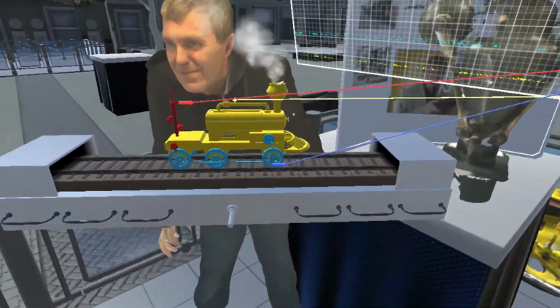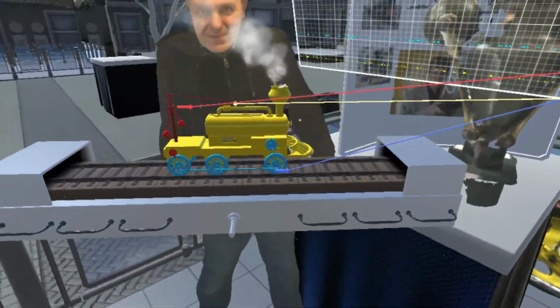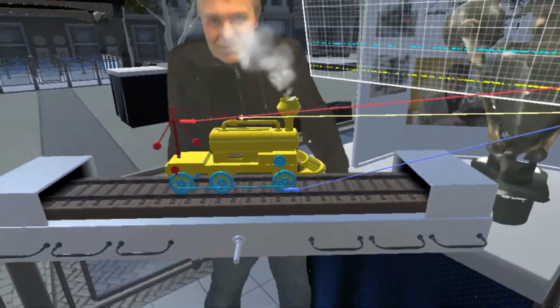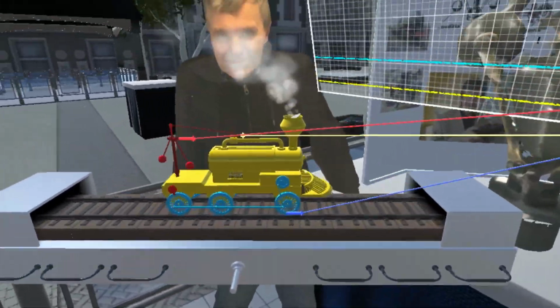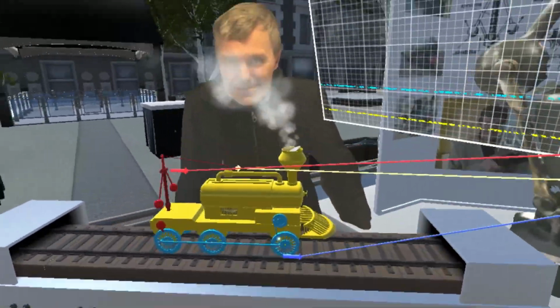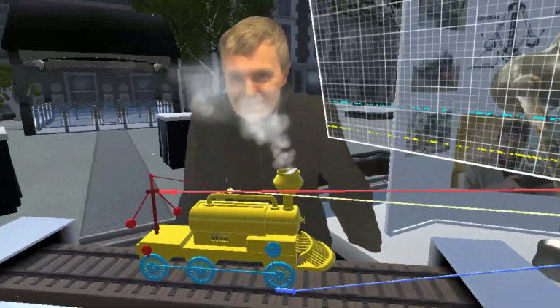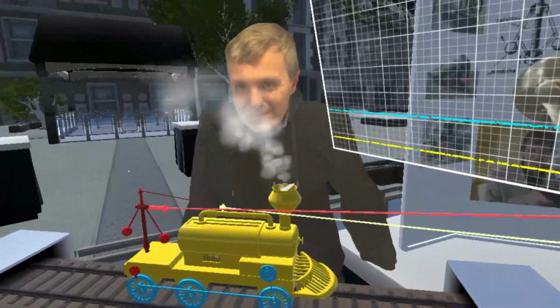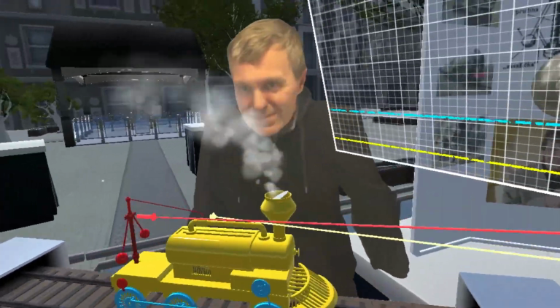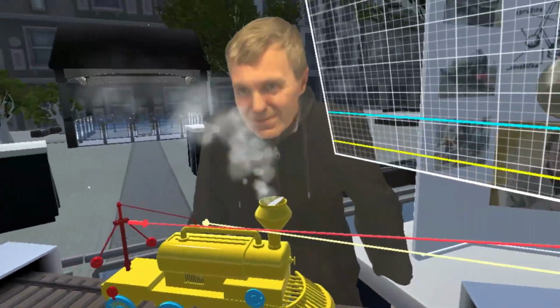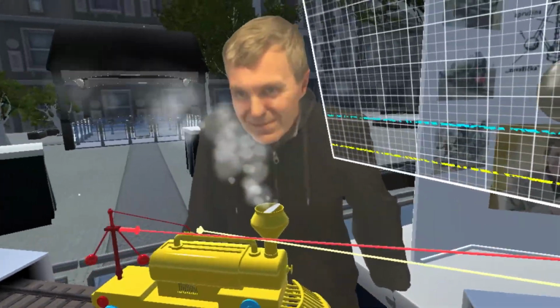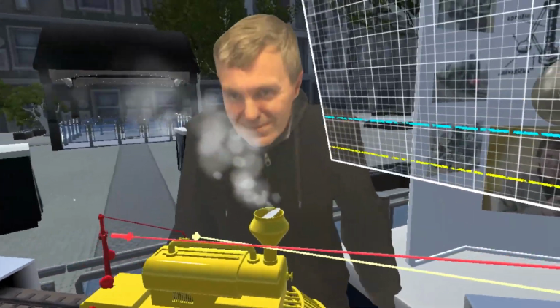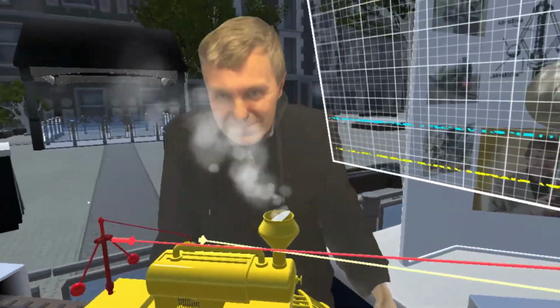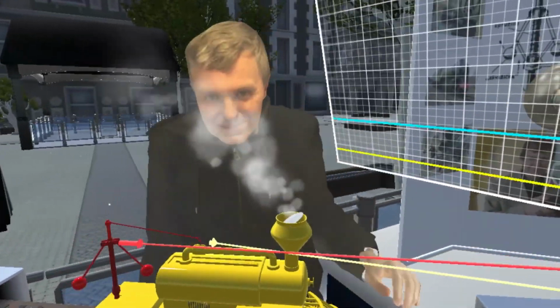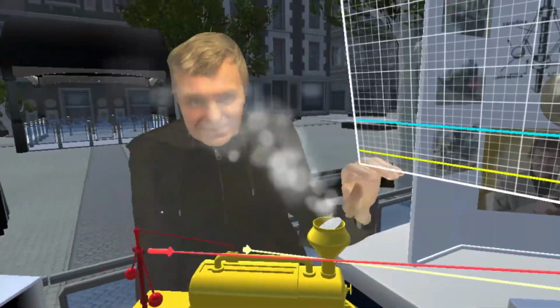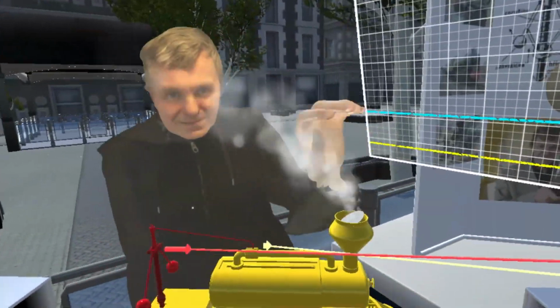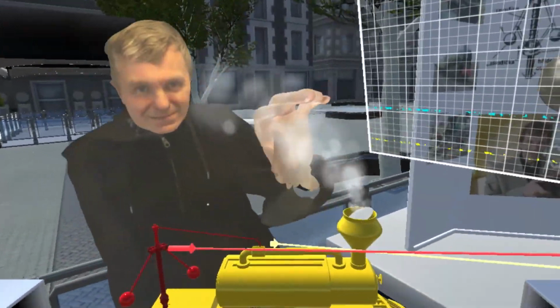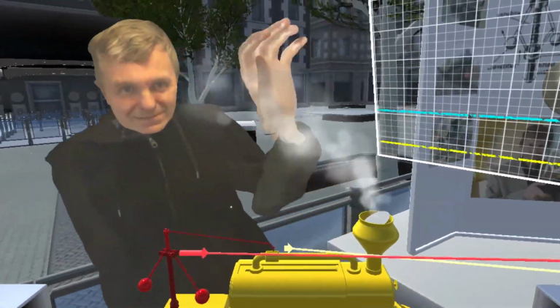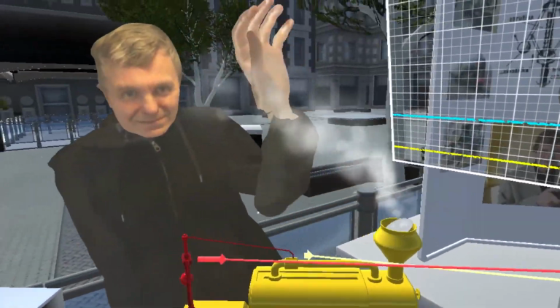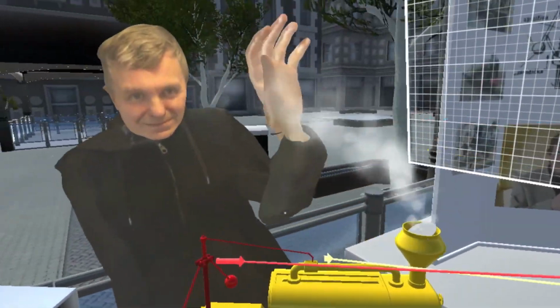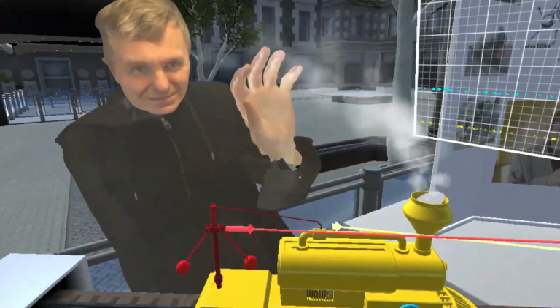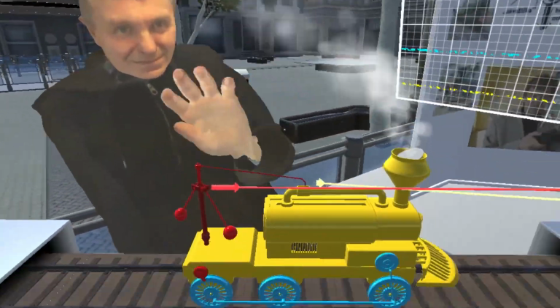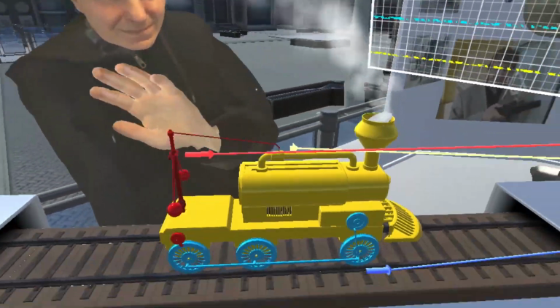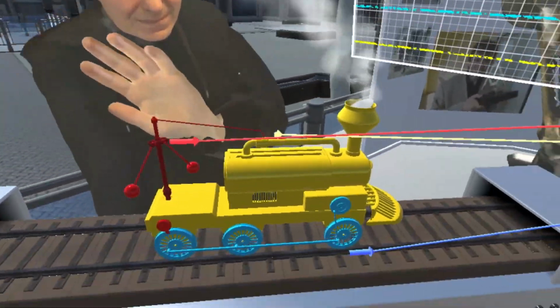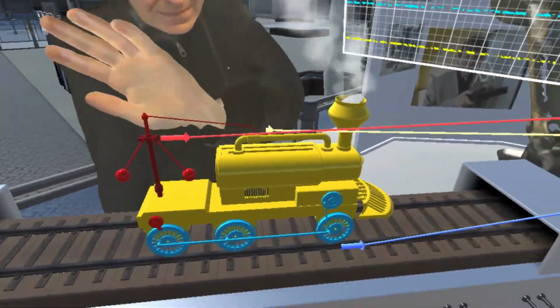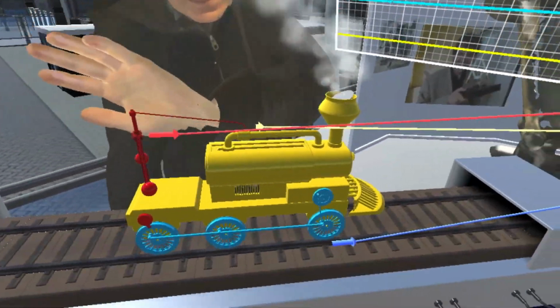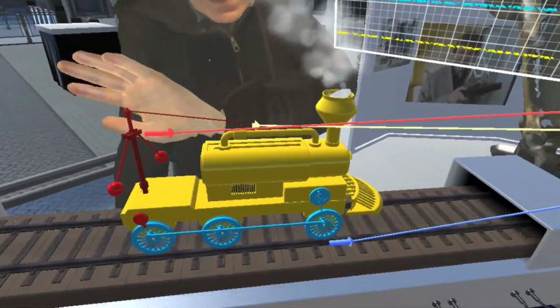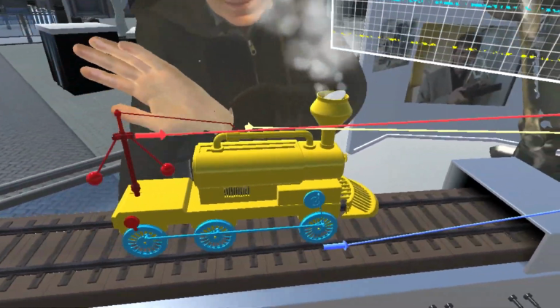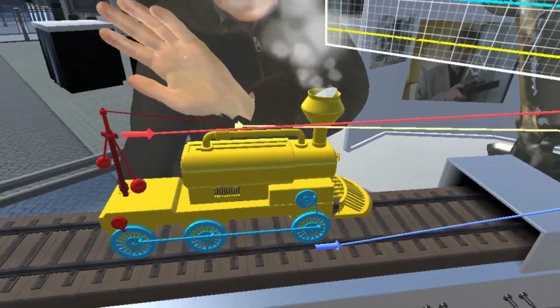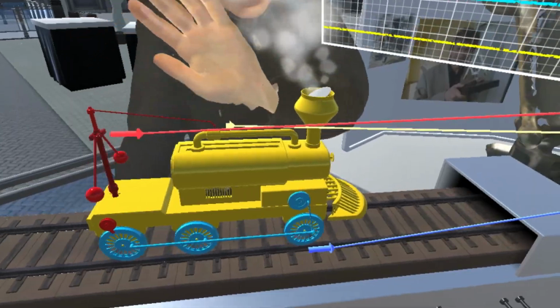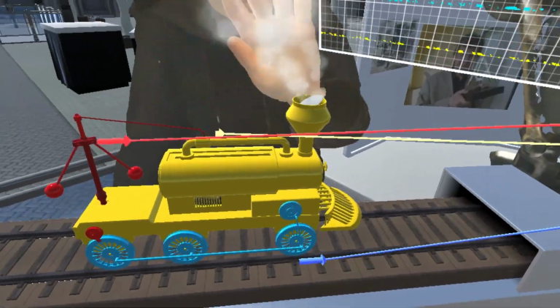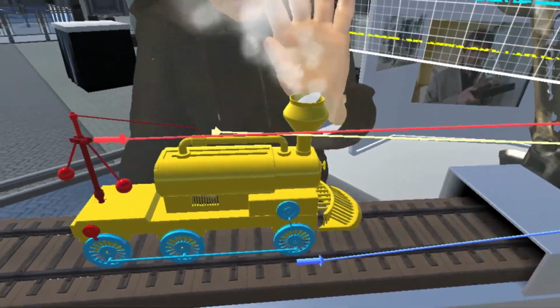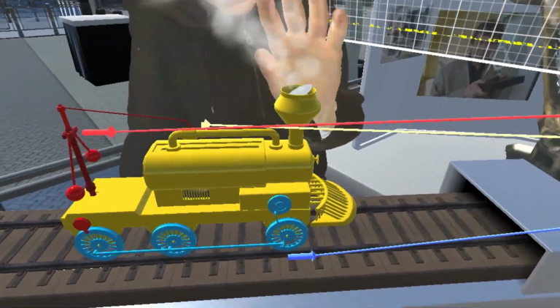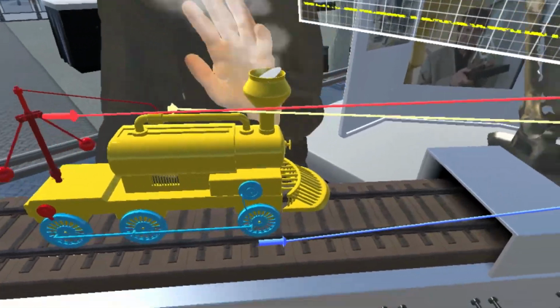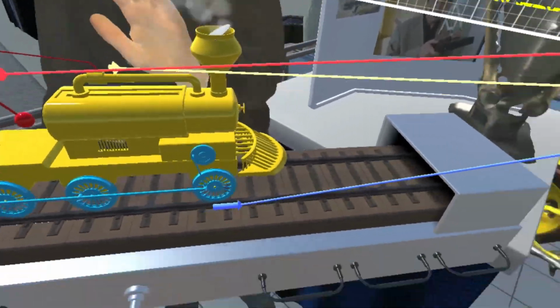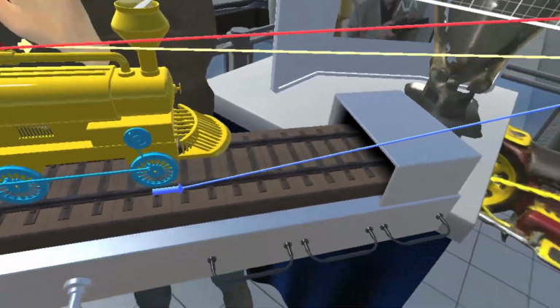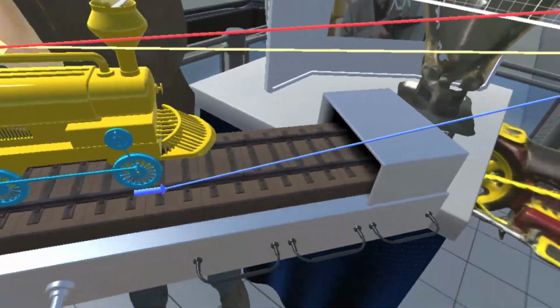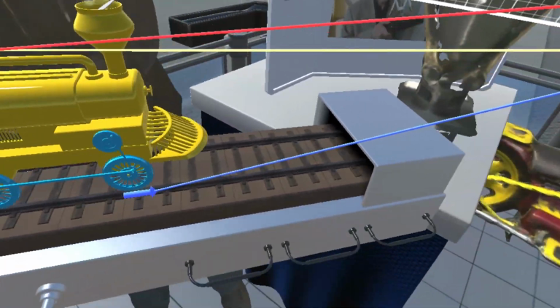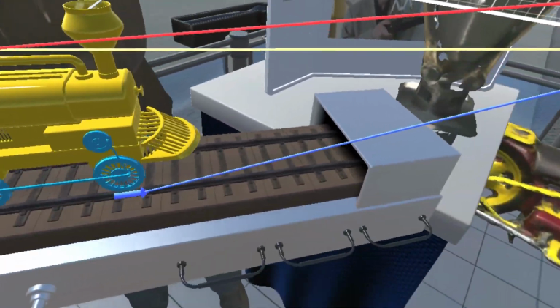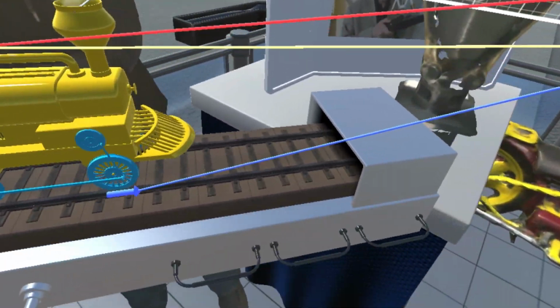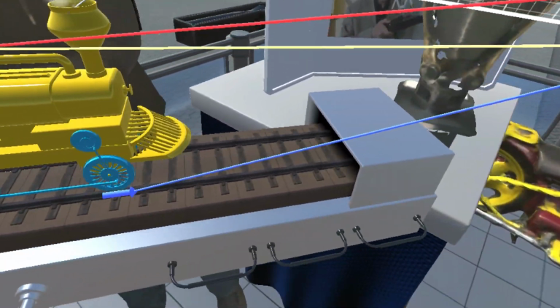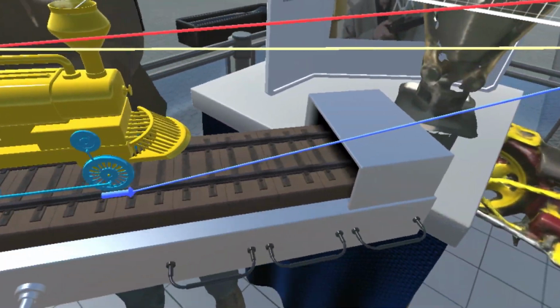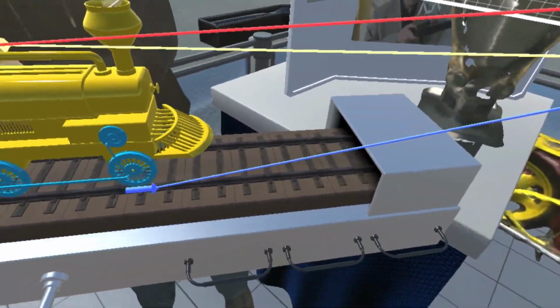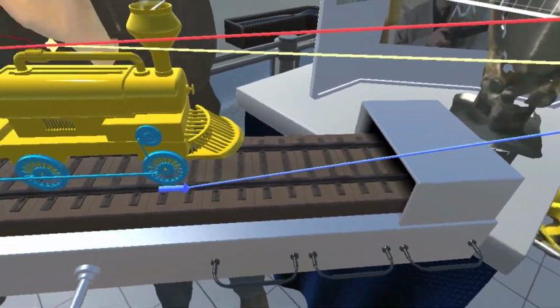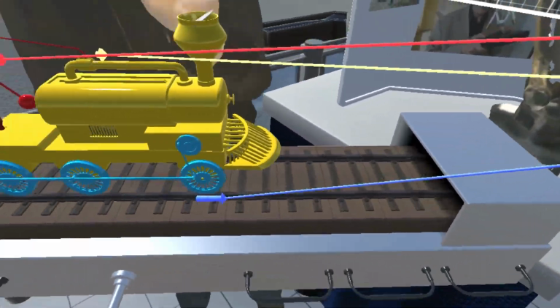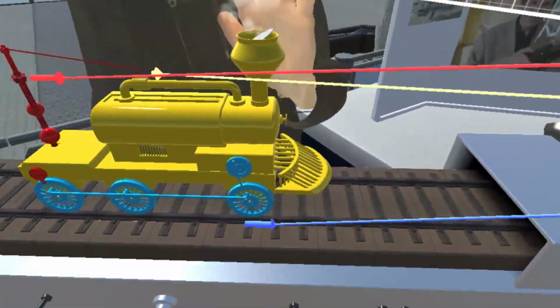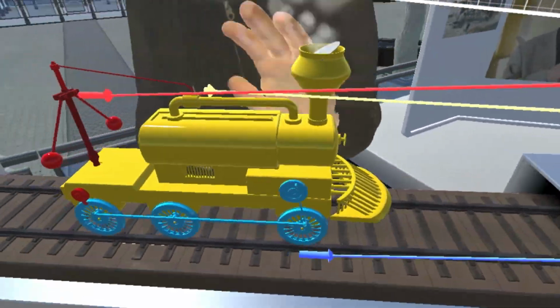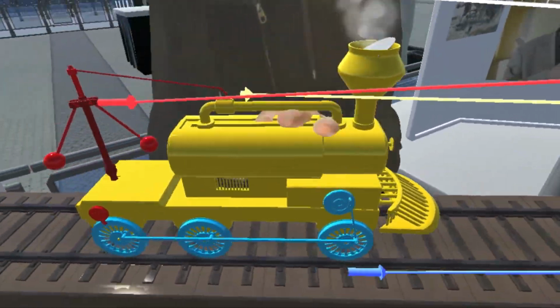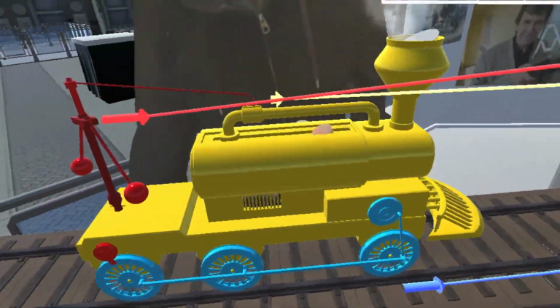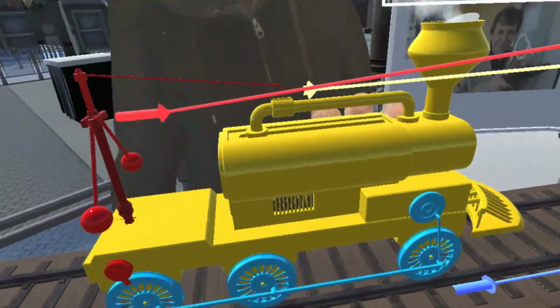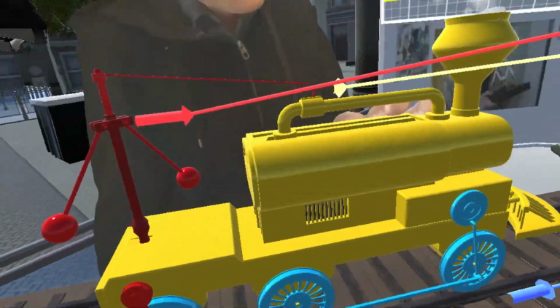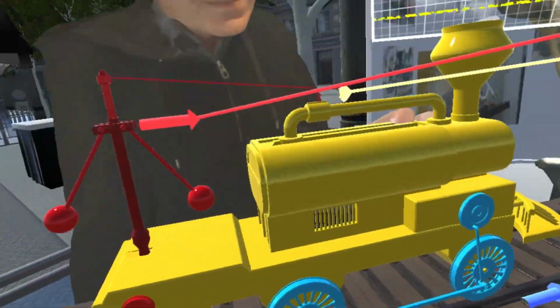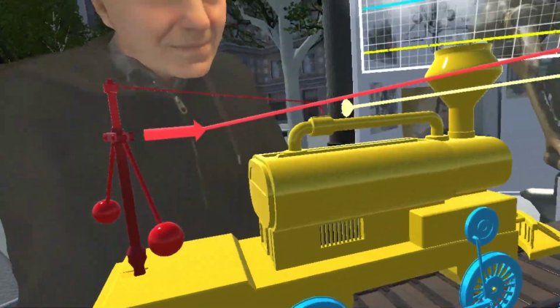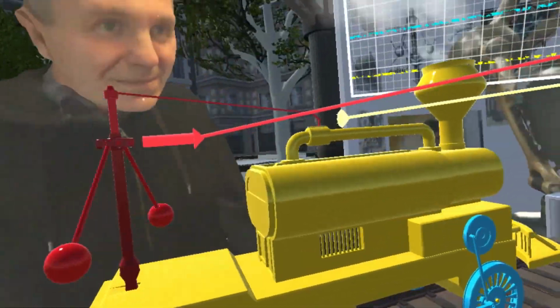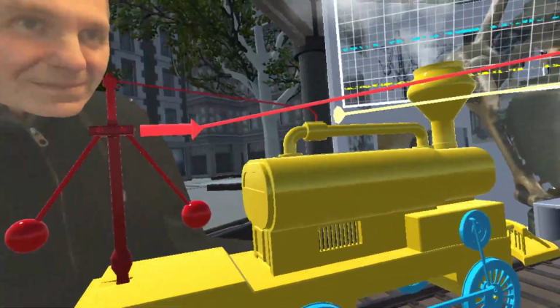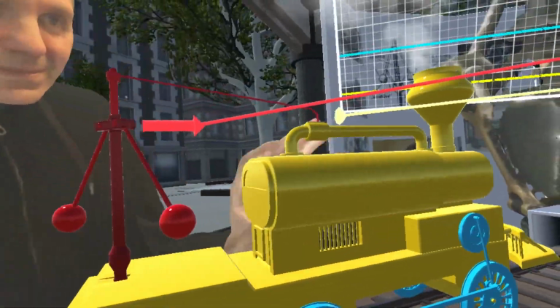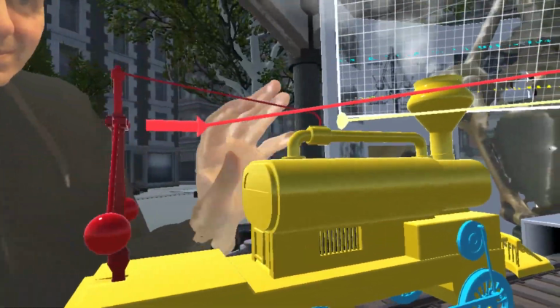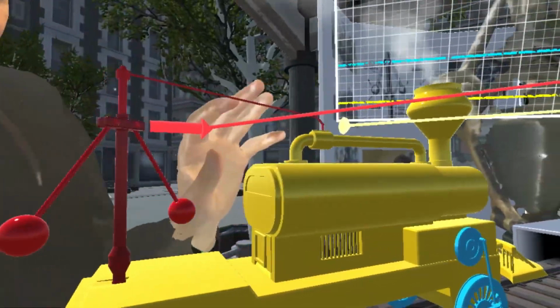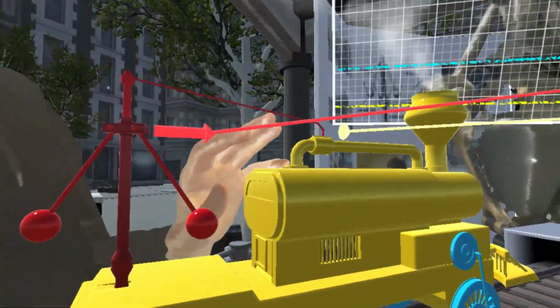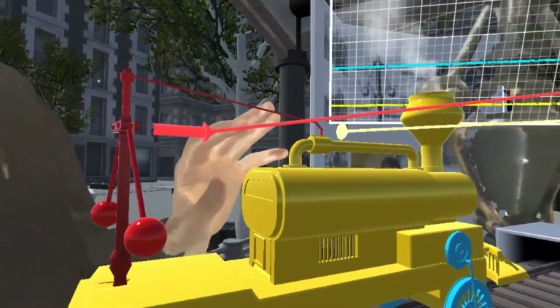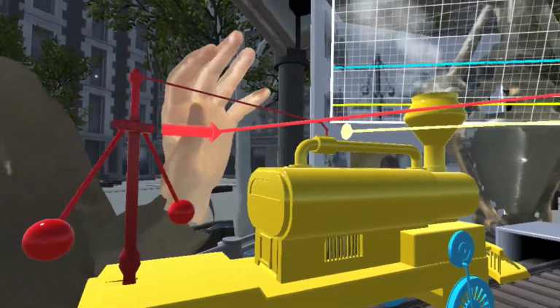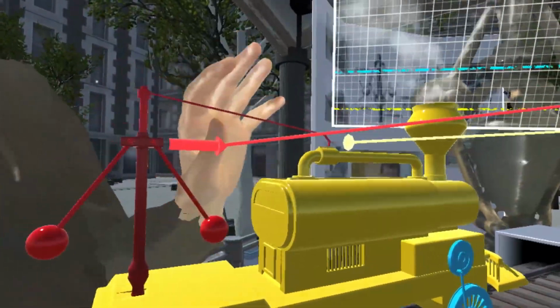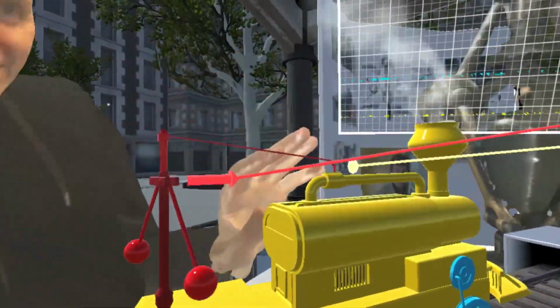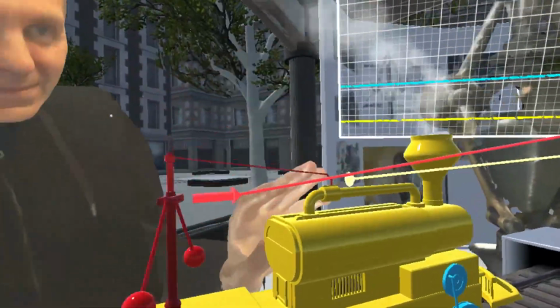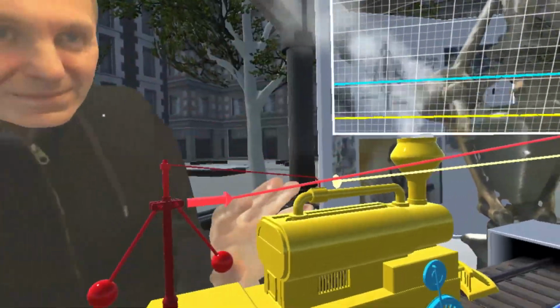Welcome. The device that you're looking at is called a centrifugal governor and it was invented by James Watt in 1788.